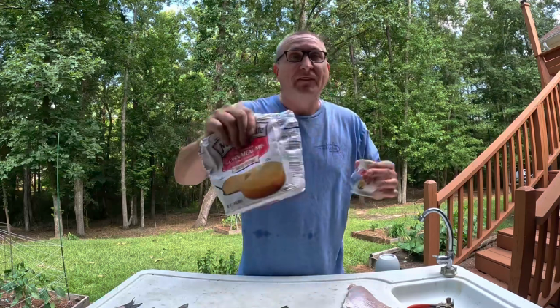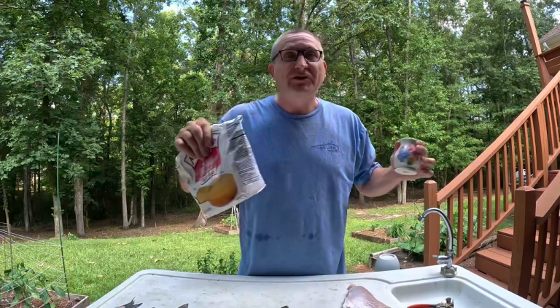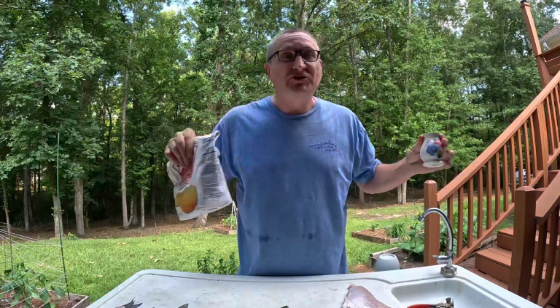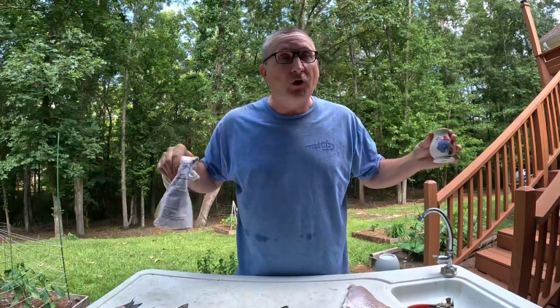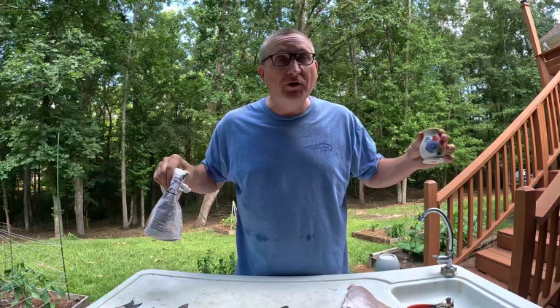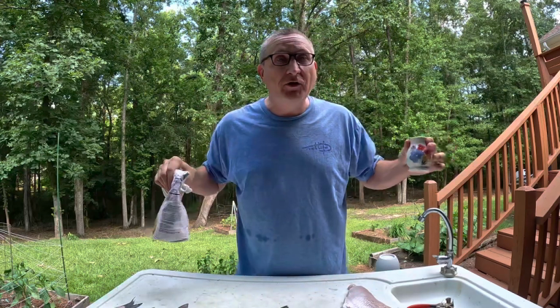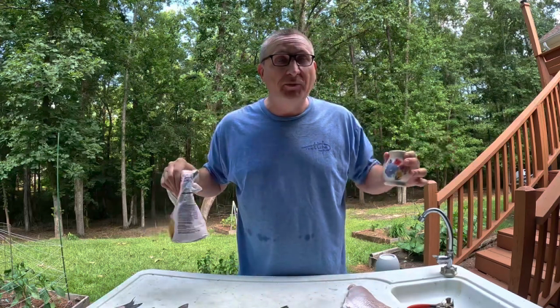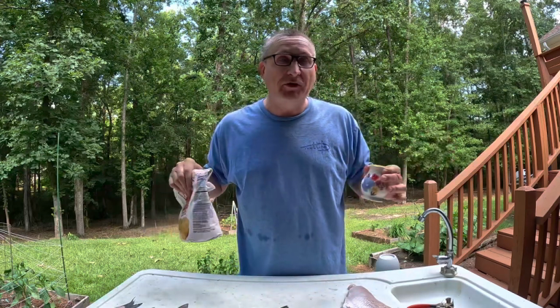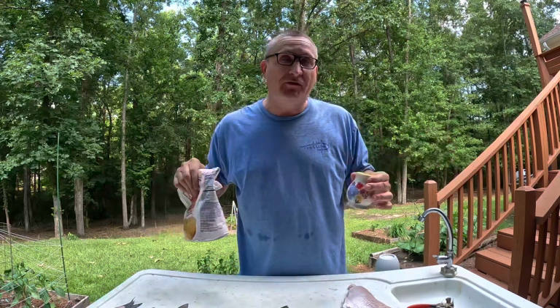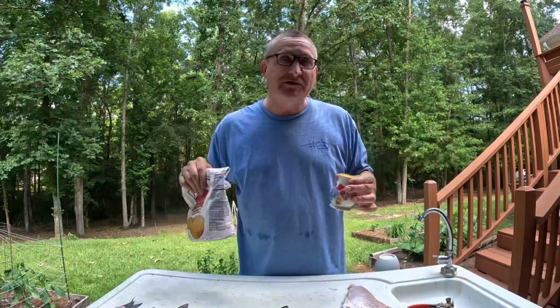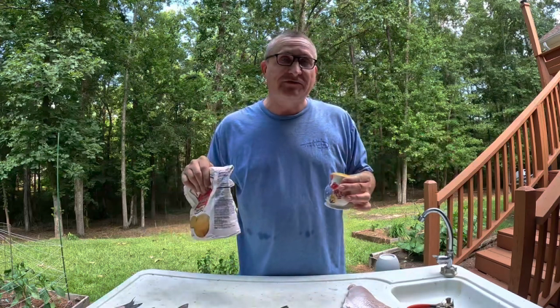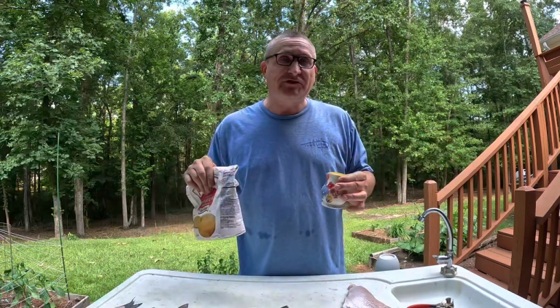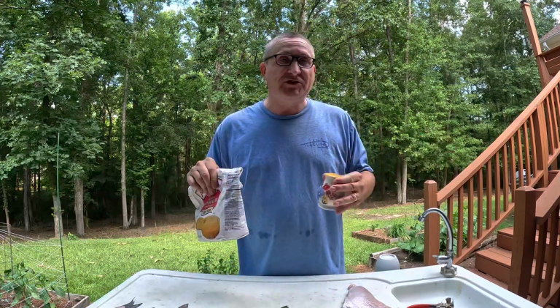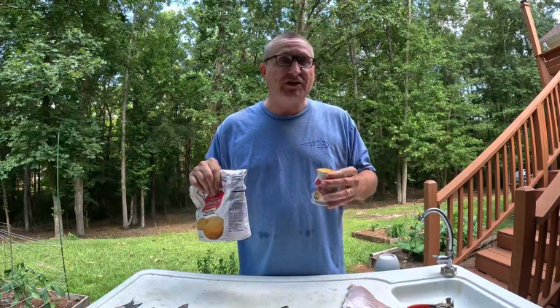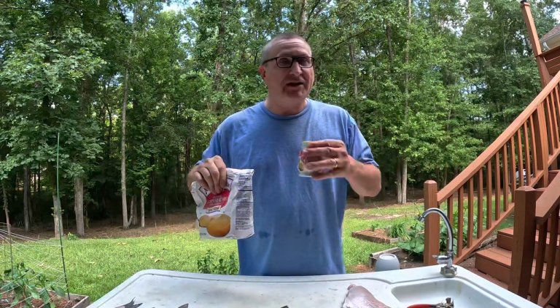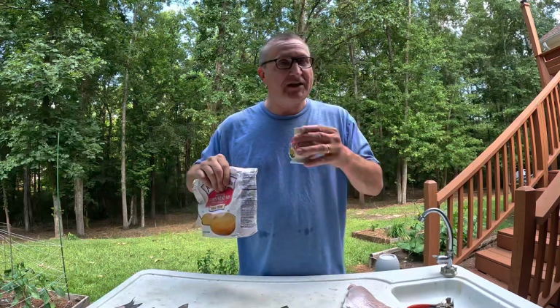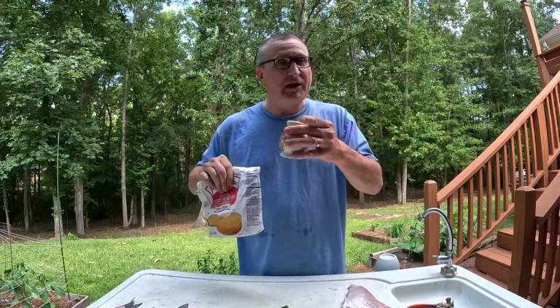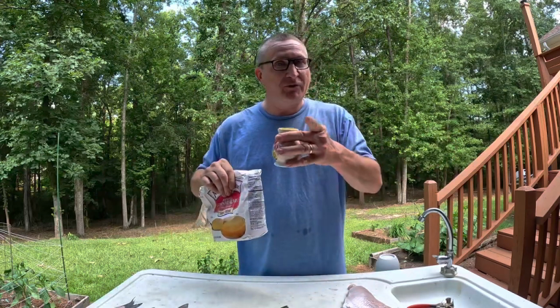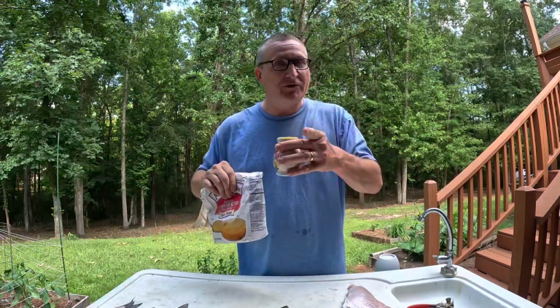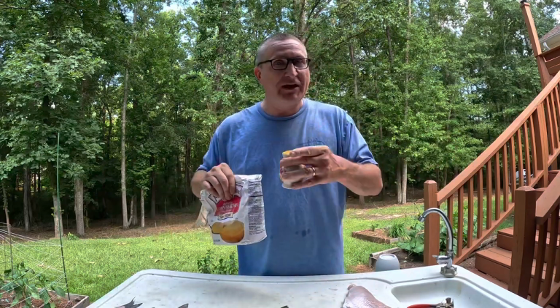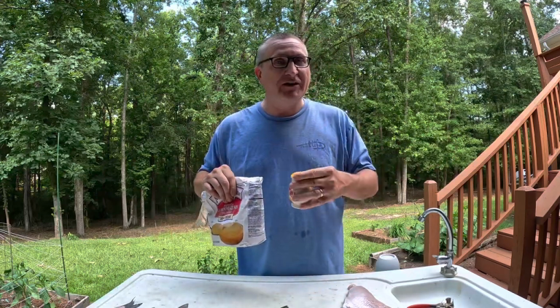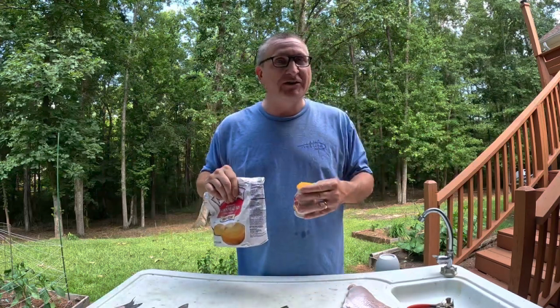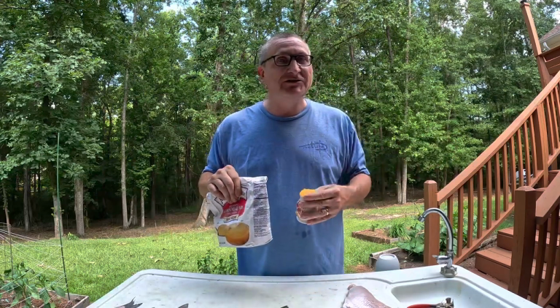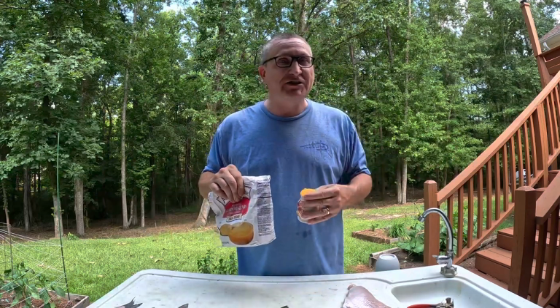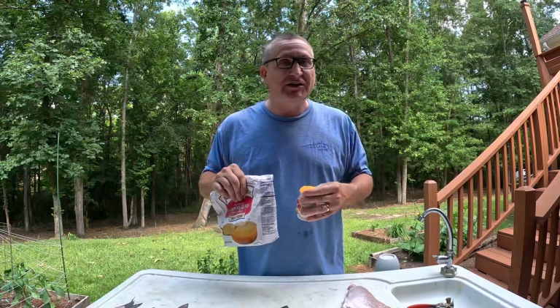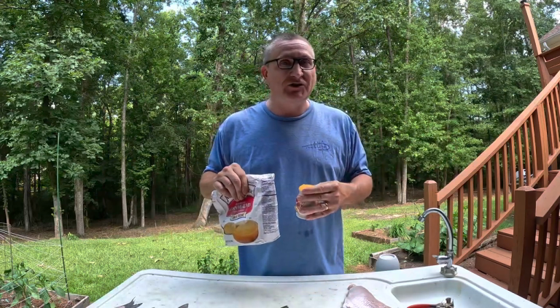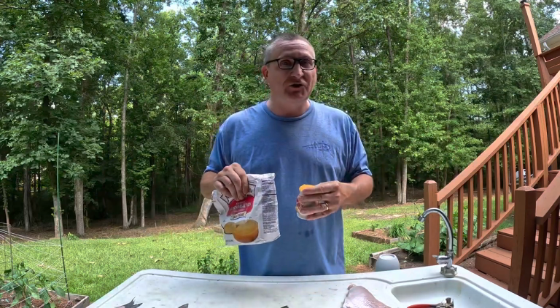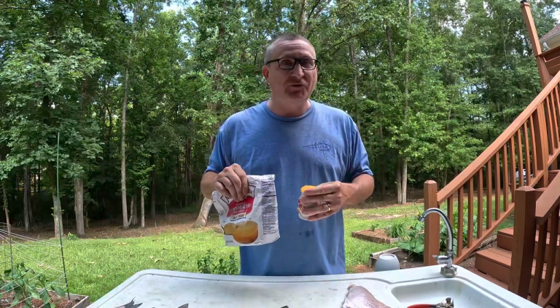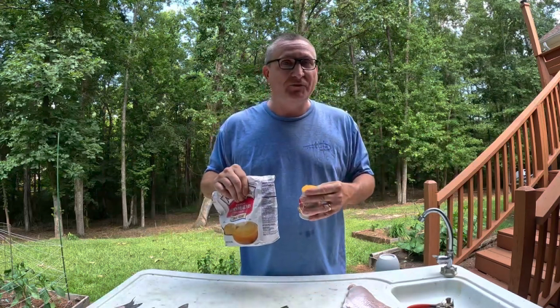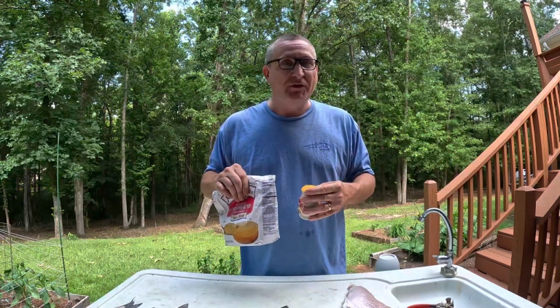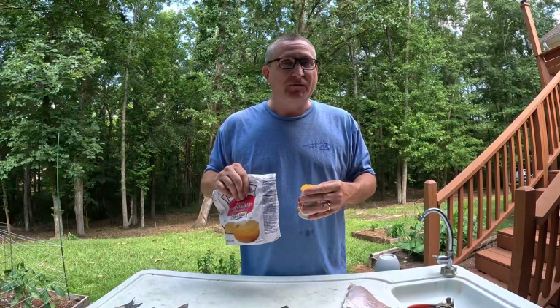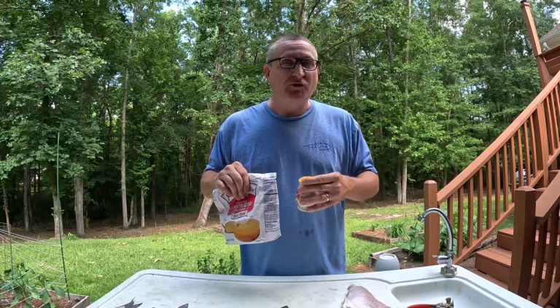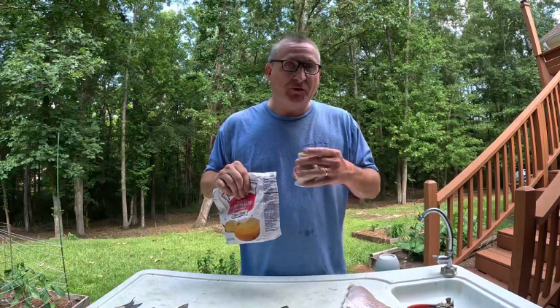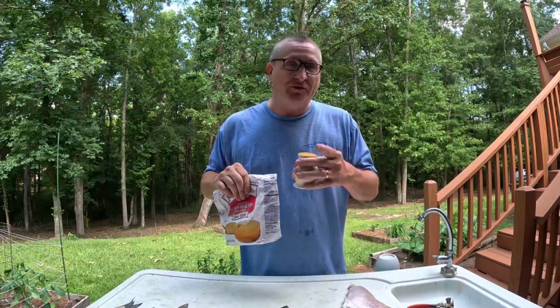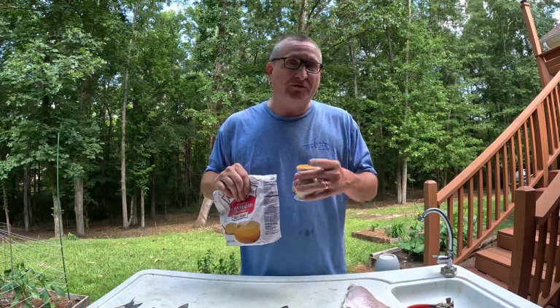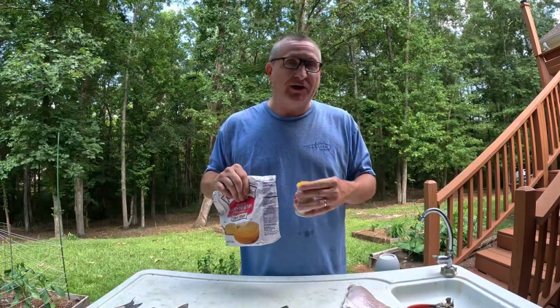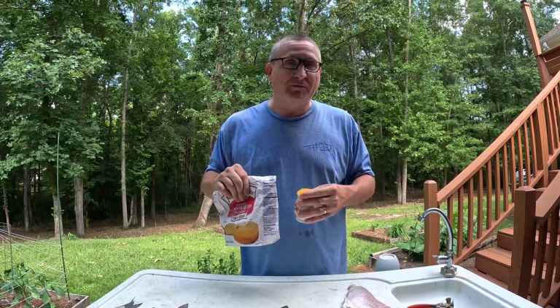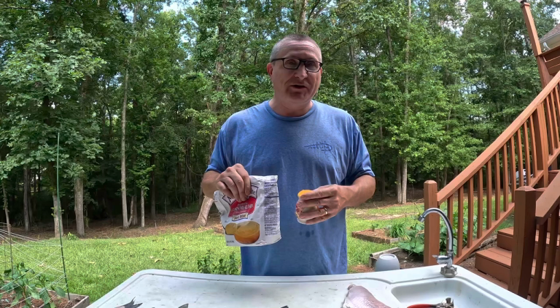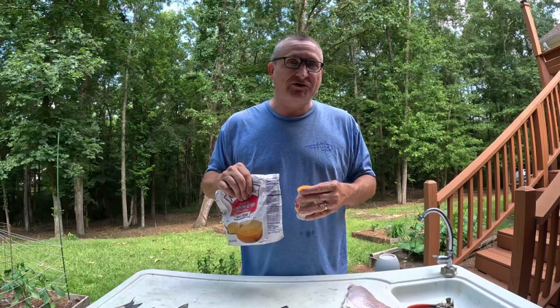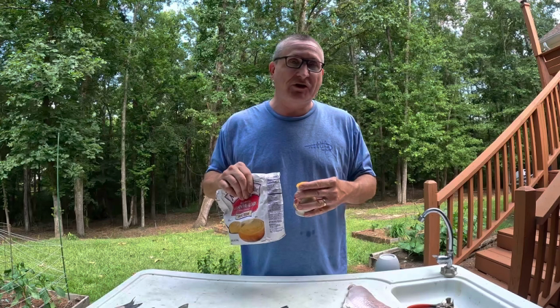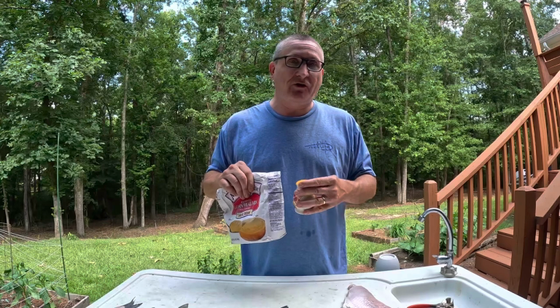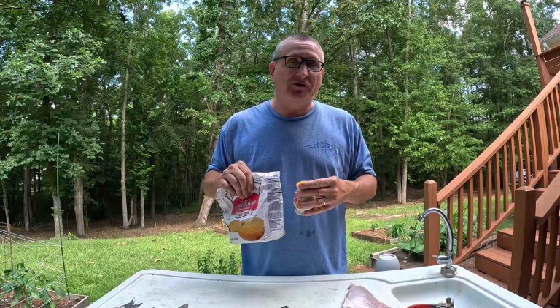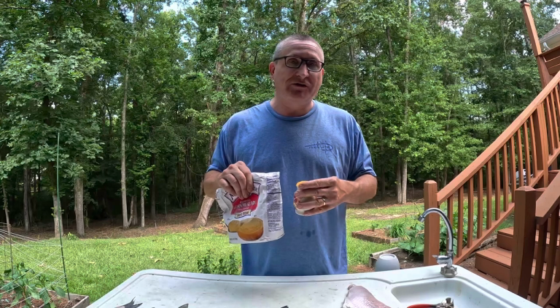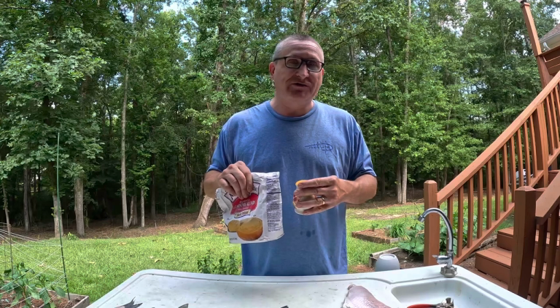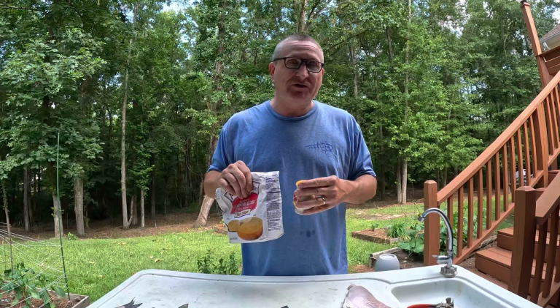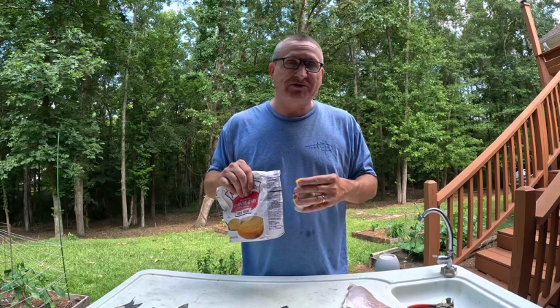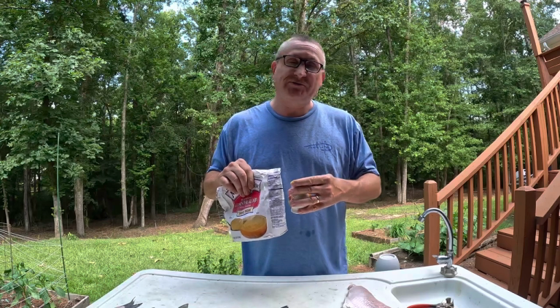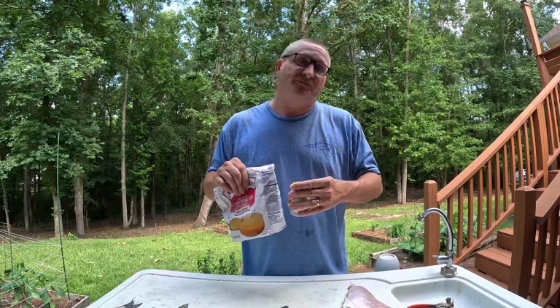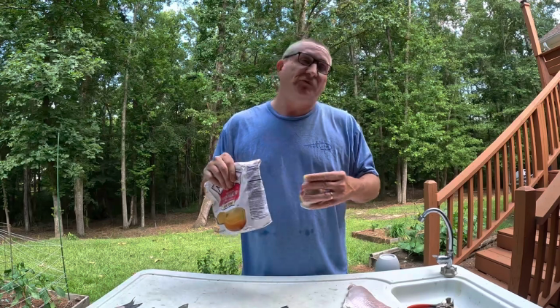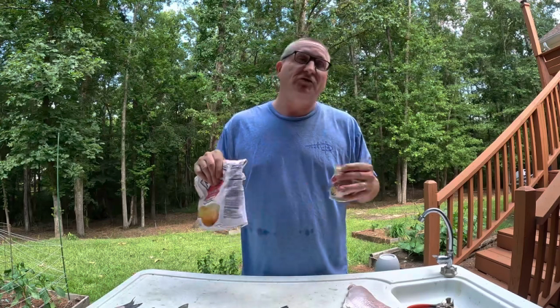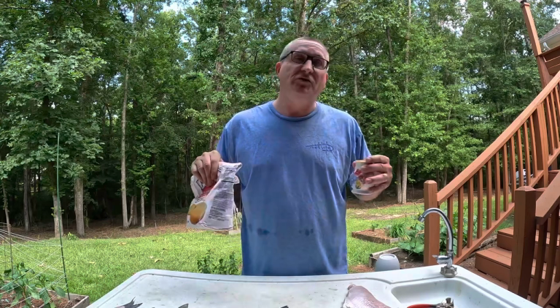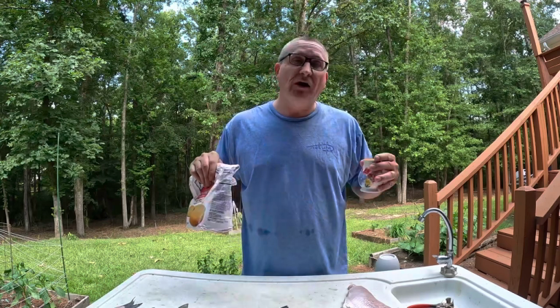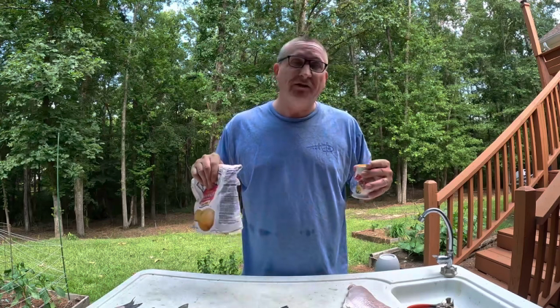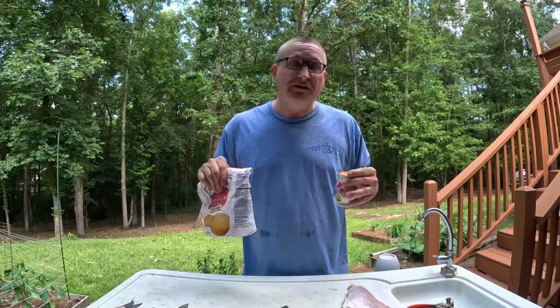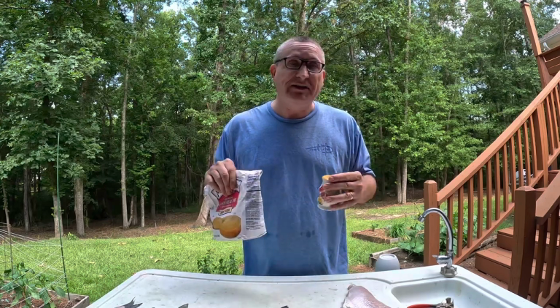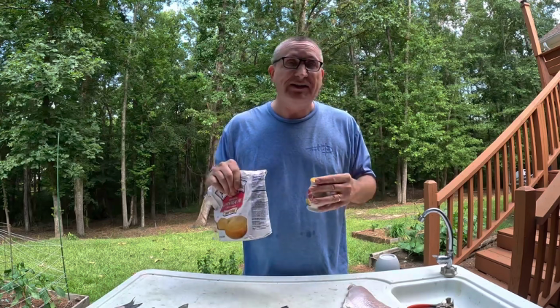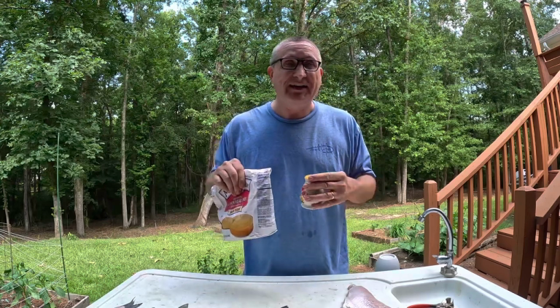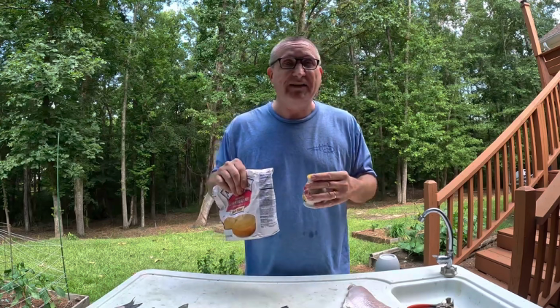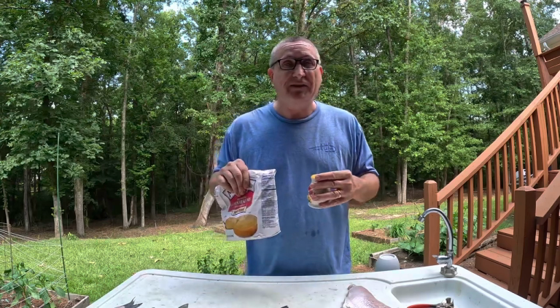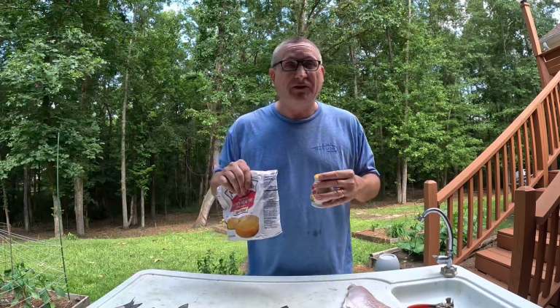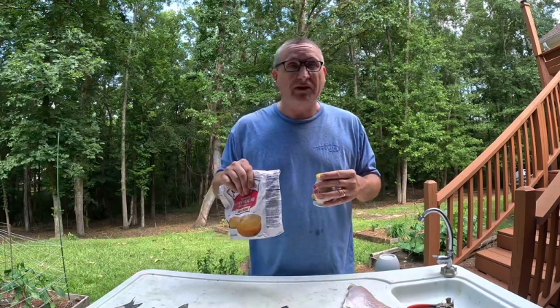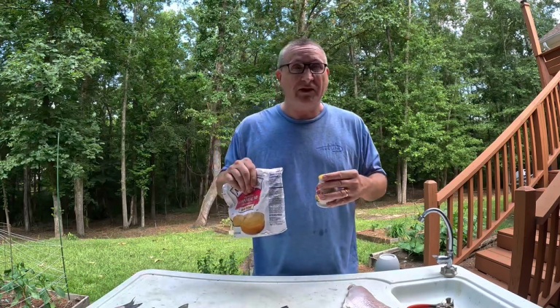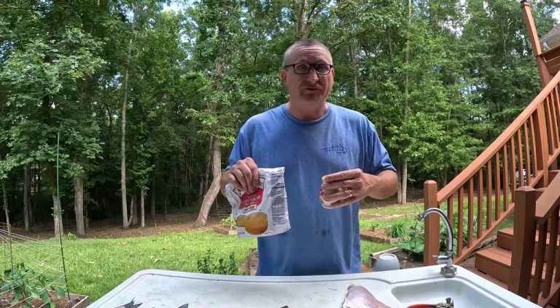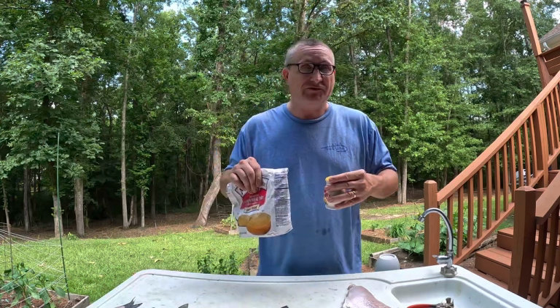That's all we're going to put on these fish today, and I will guarantee you, if you put the right amount of salt on these fish, you're not going to need anything else.